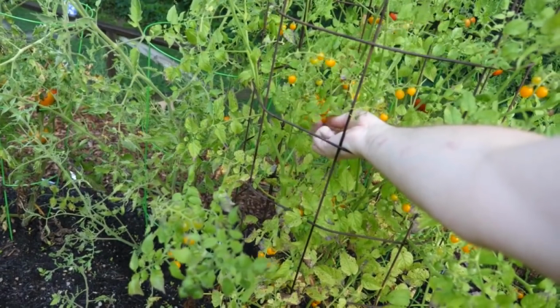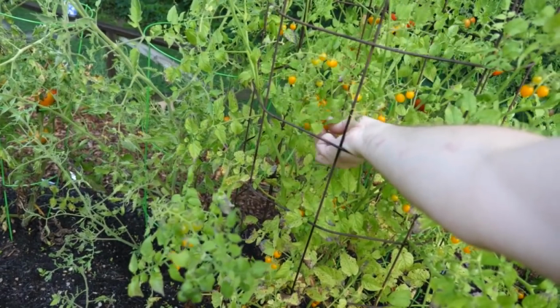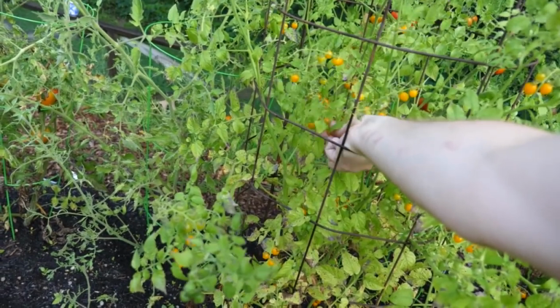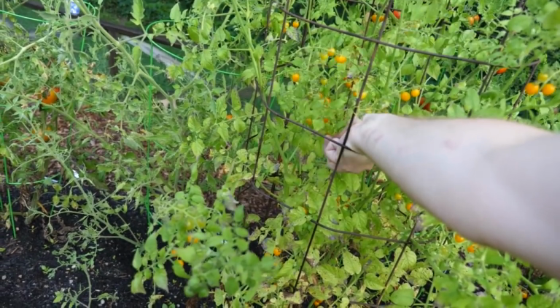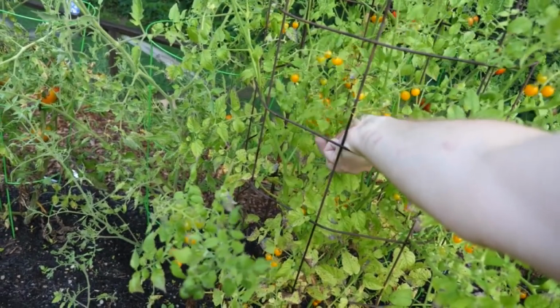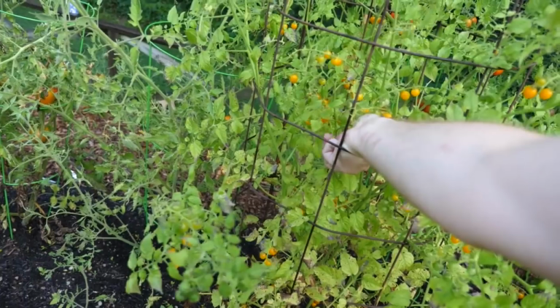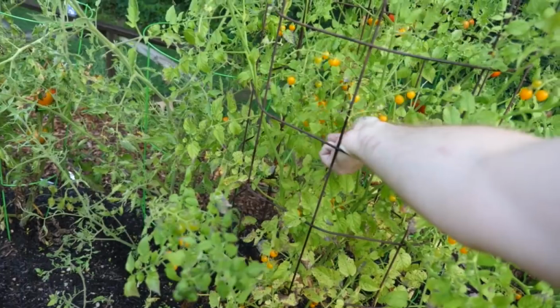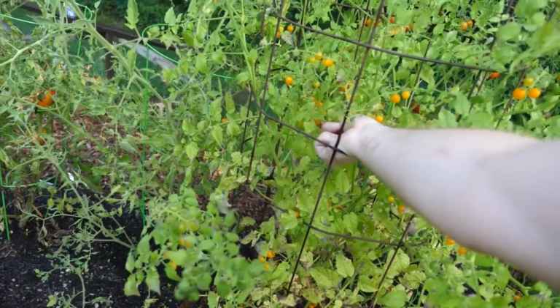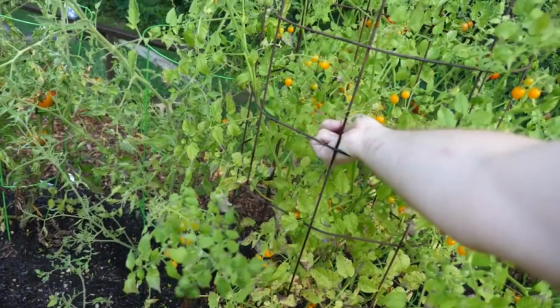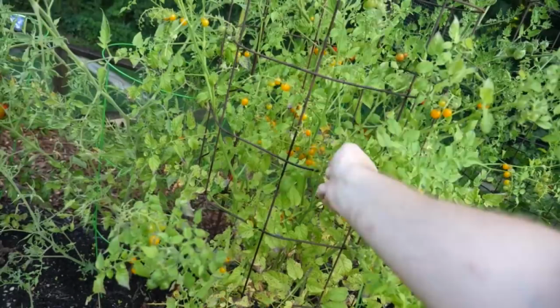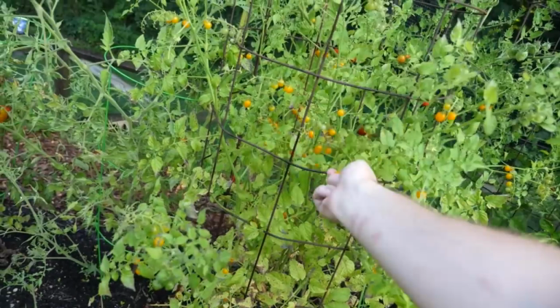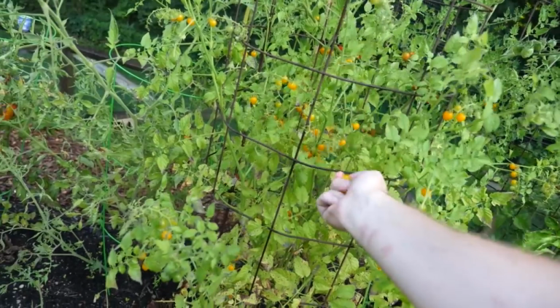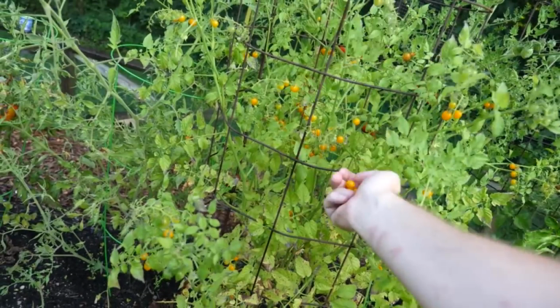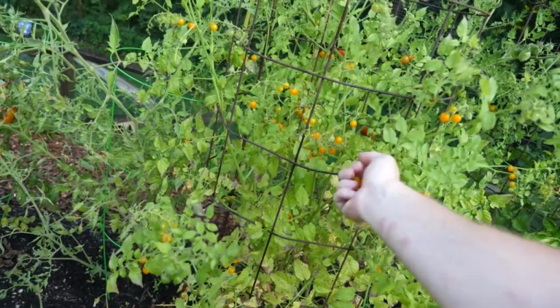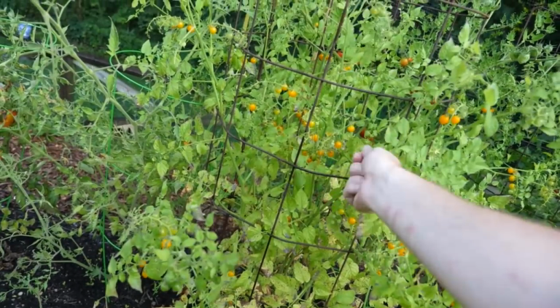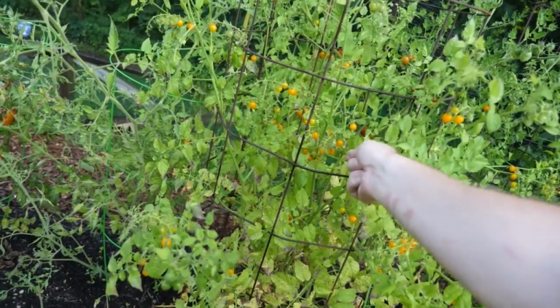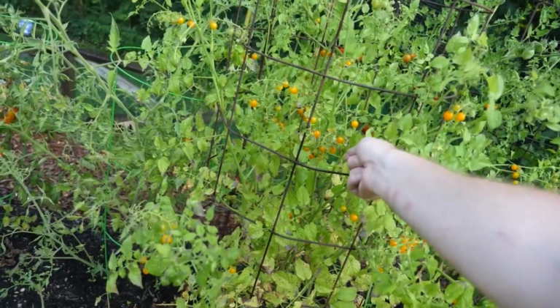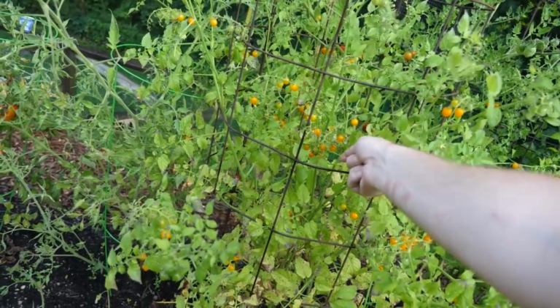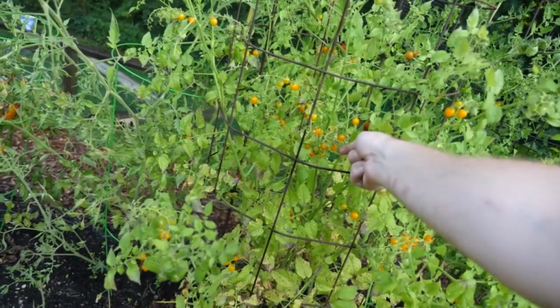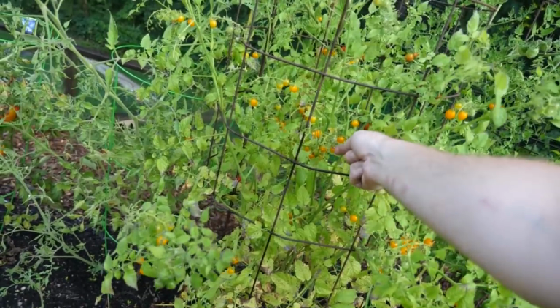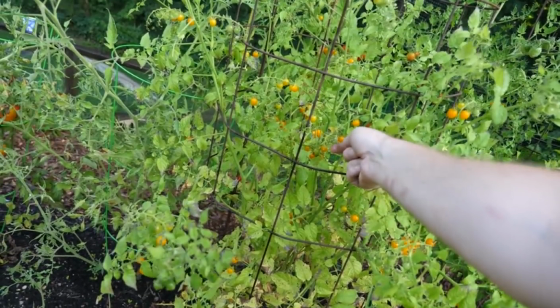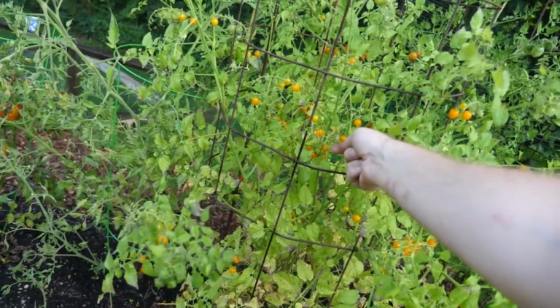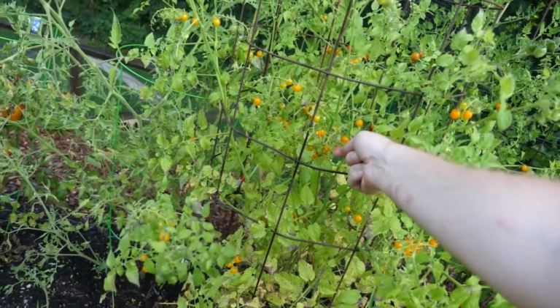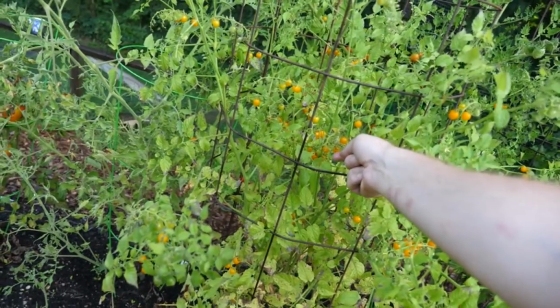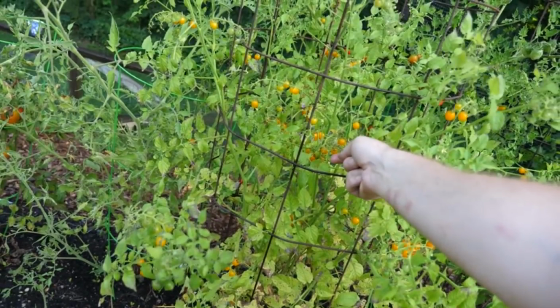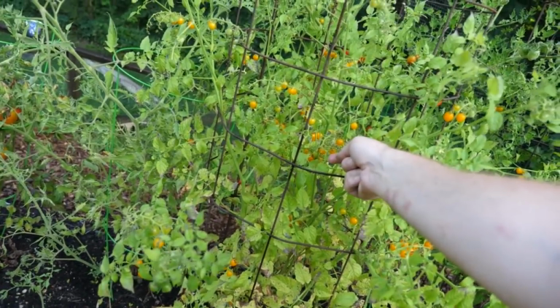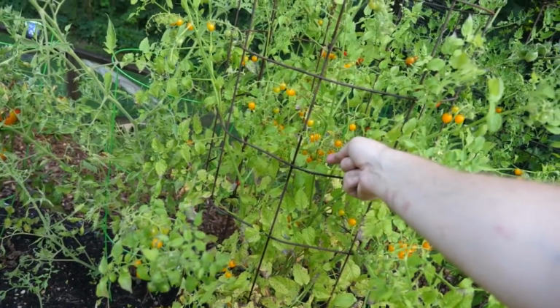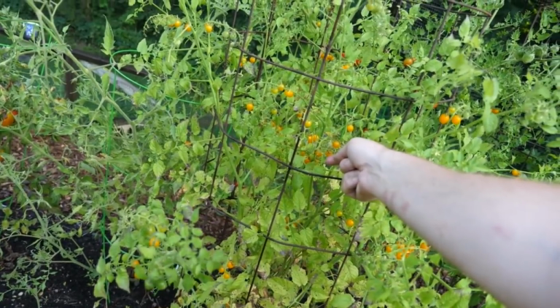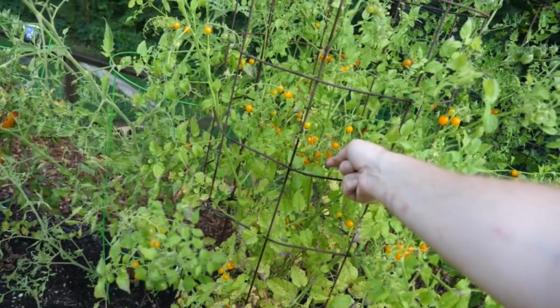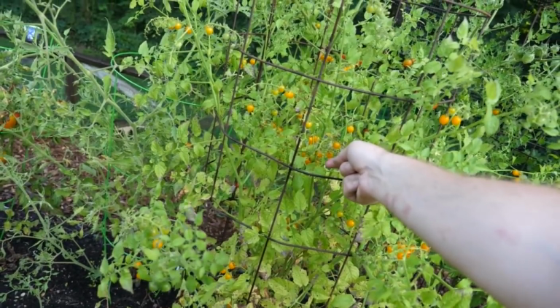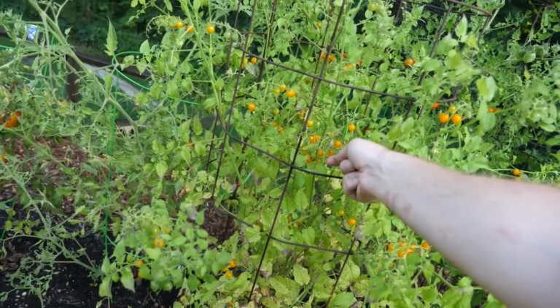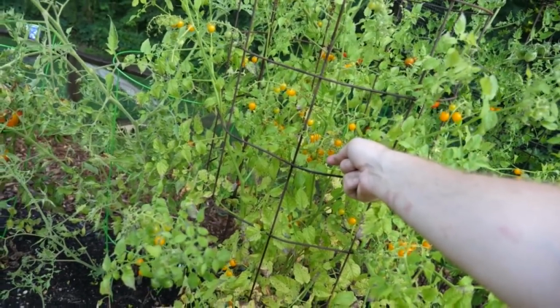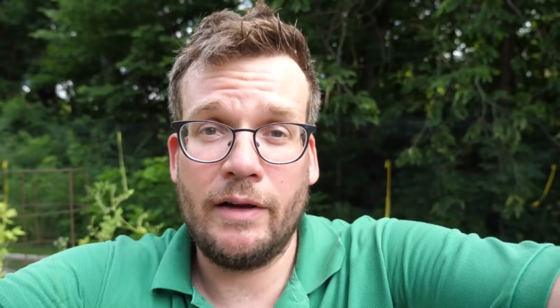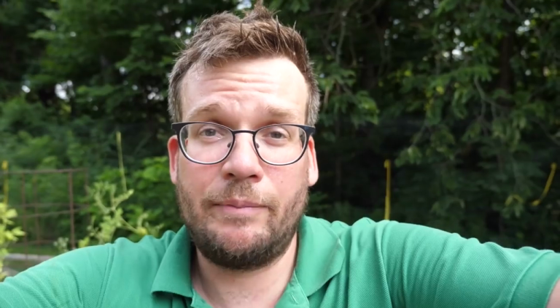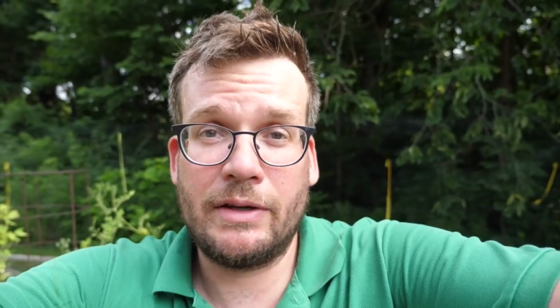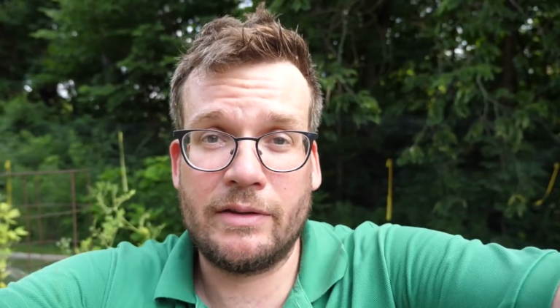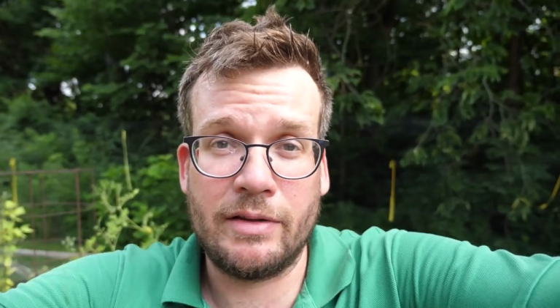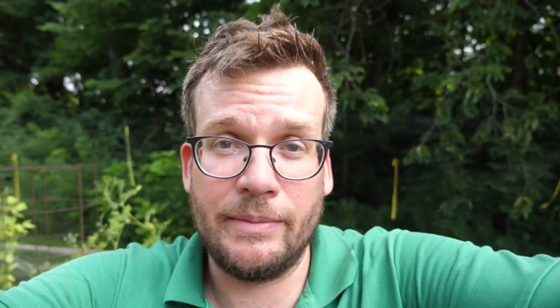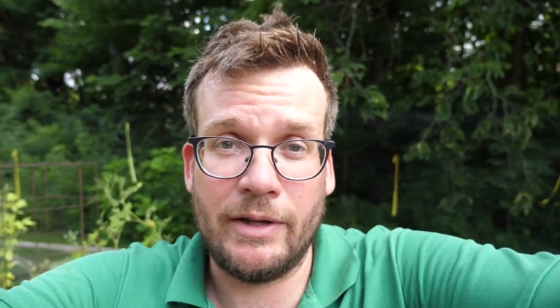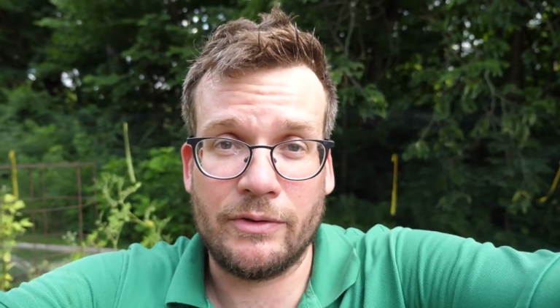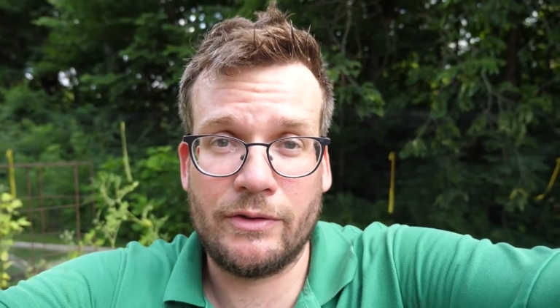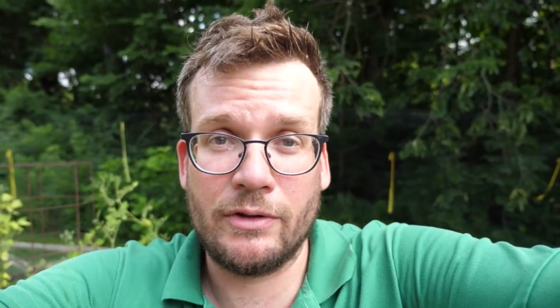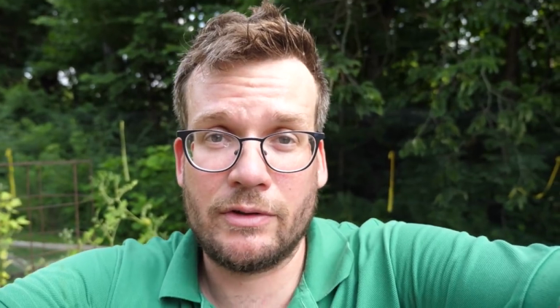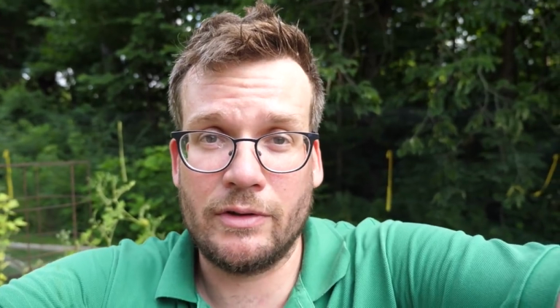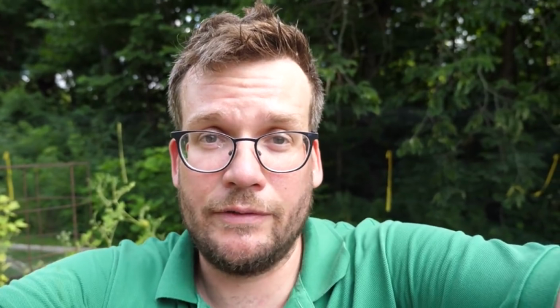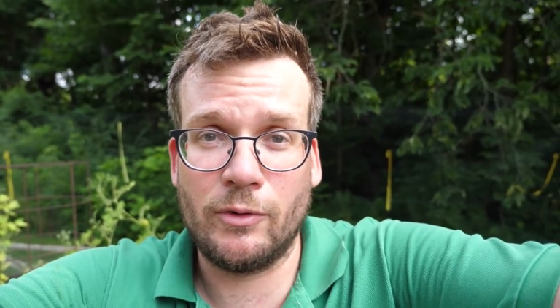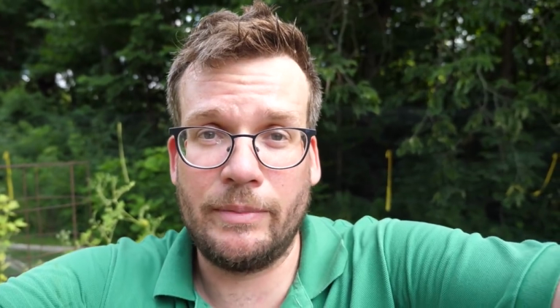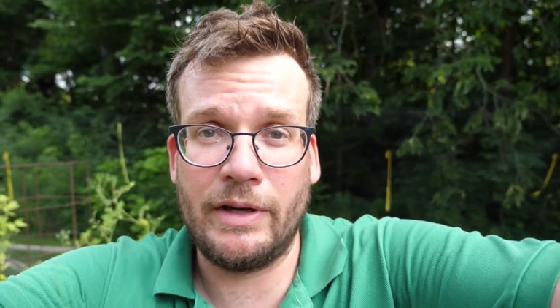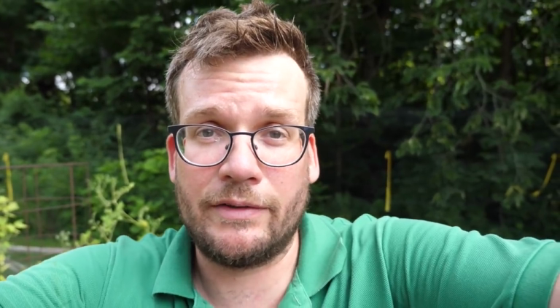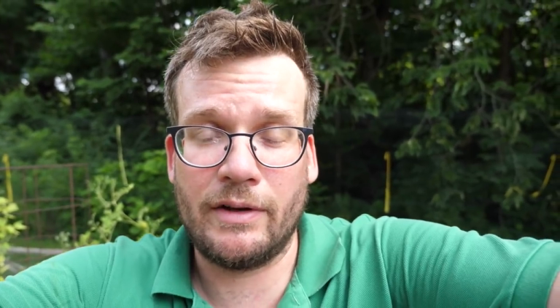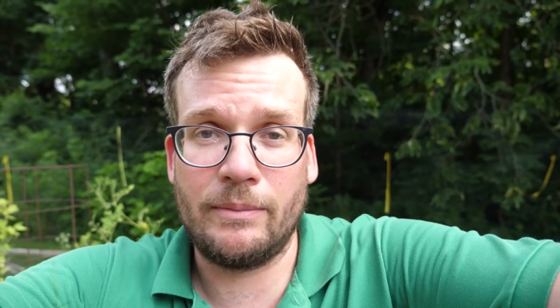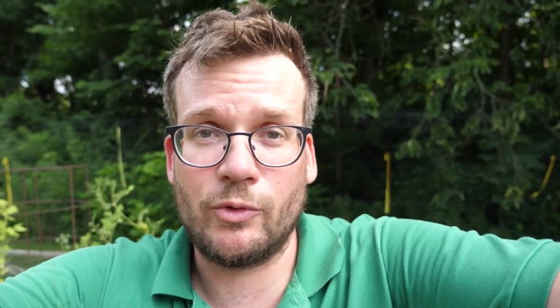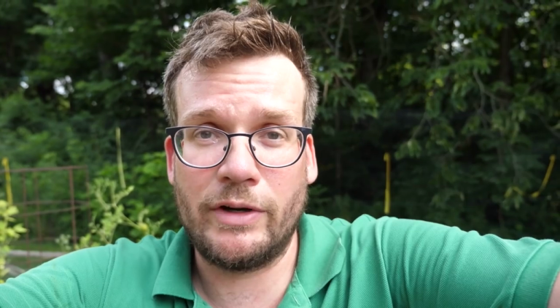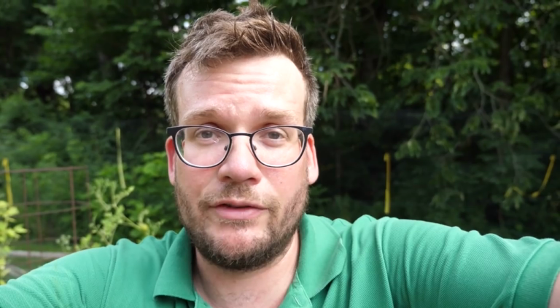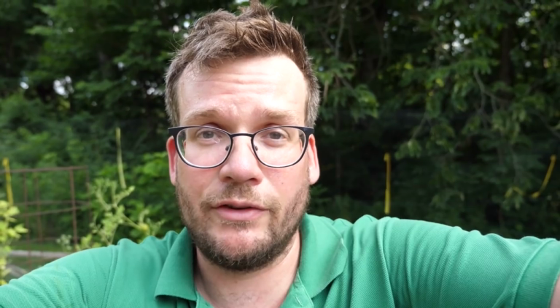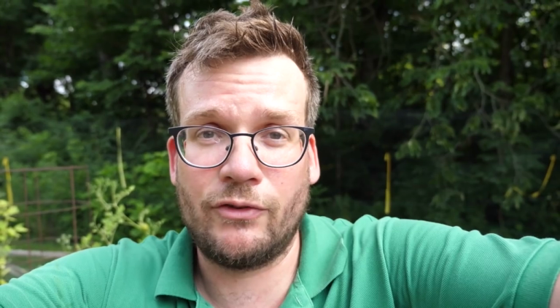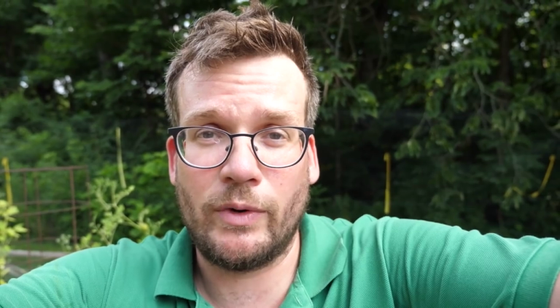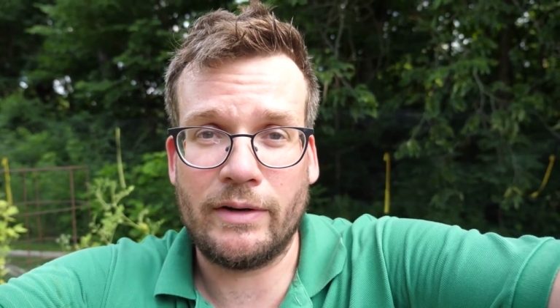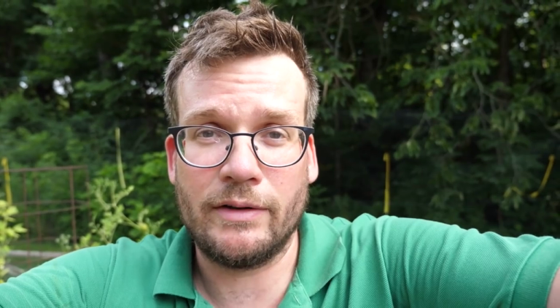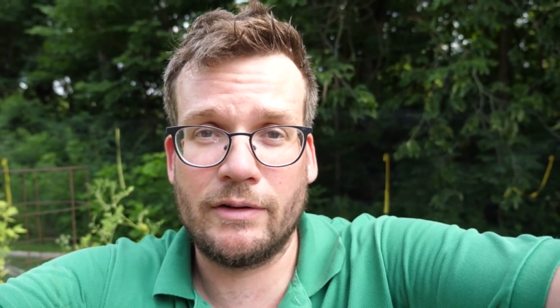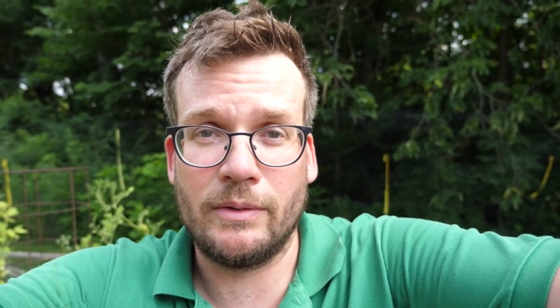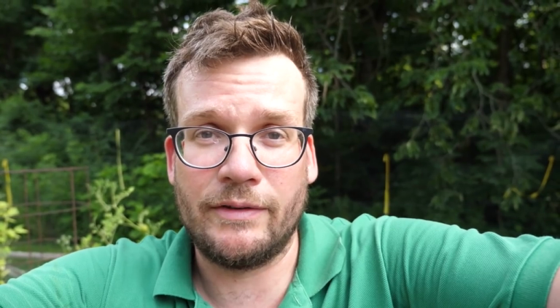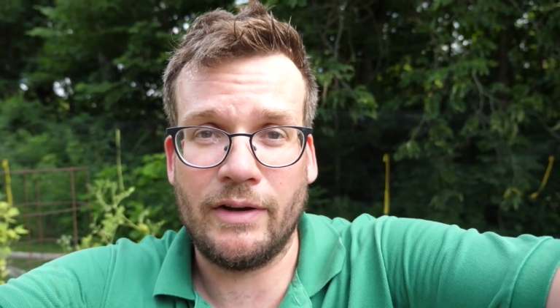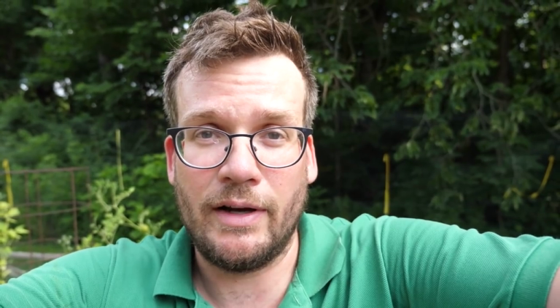One, two, five — this is going to take a while. I have picked the tomatoes, it took 34 minutes and I am drenched in sweat. Let's go inside.